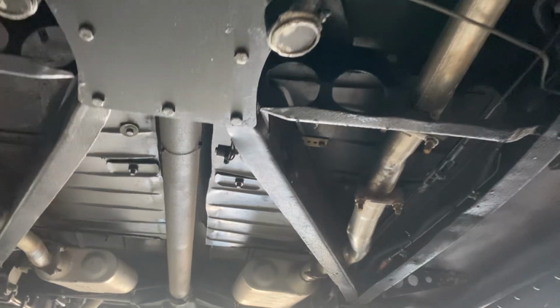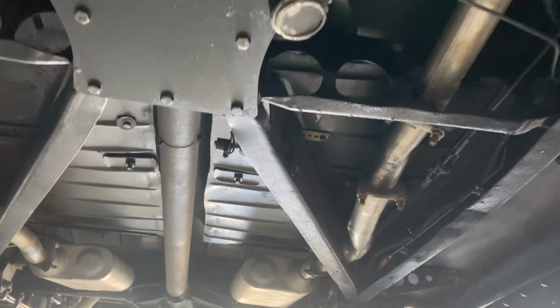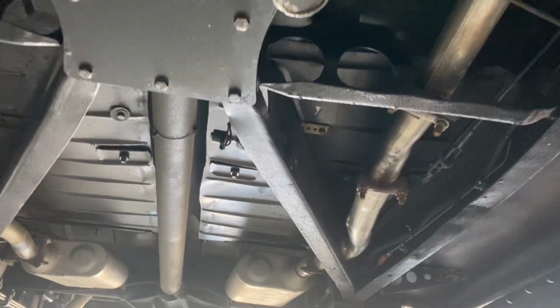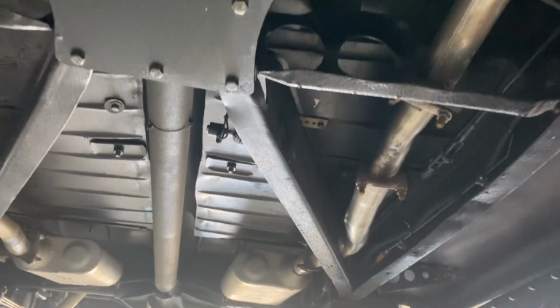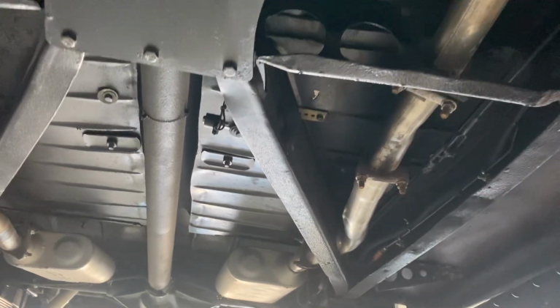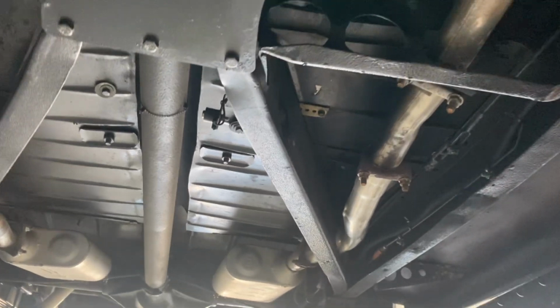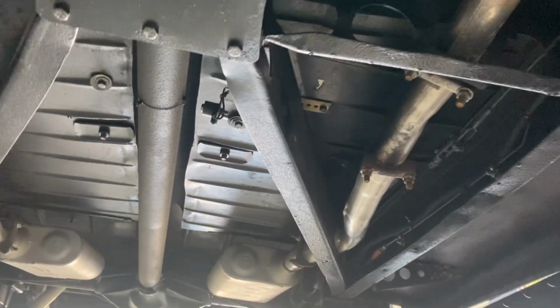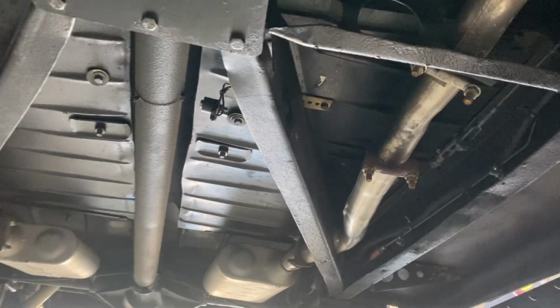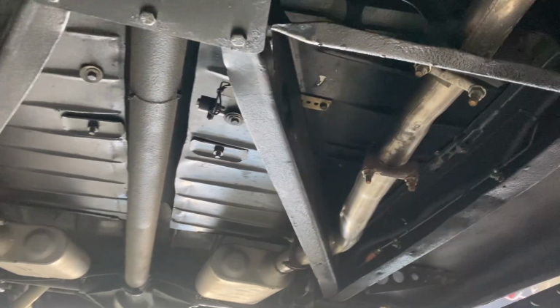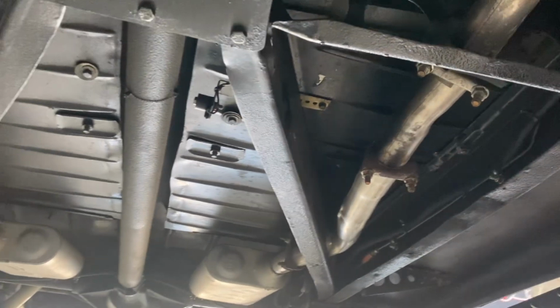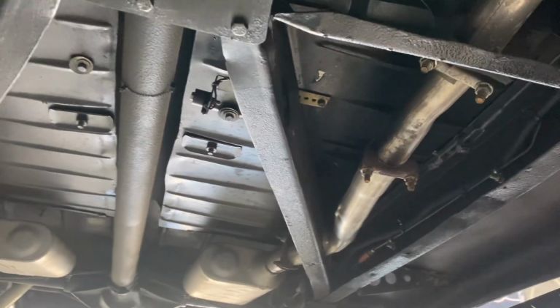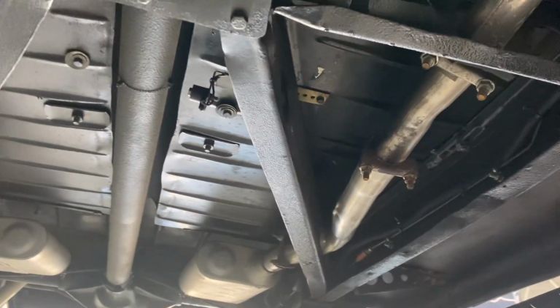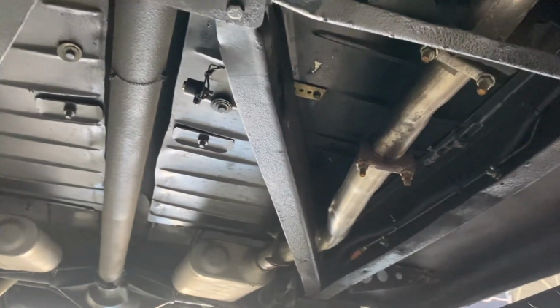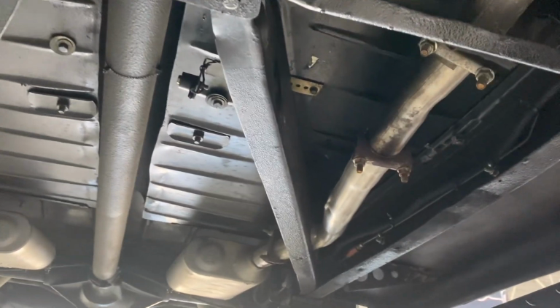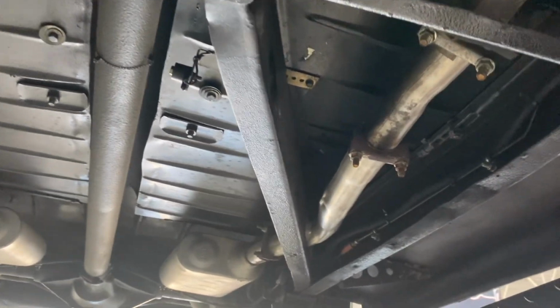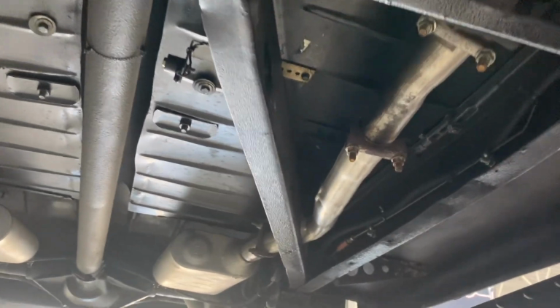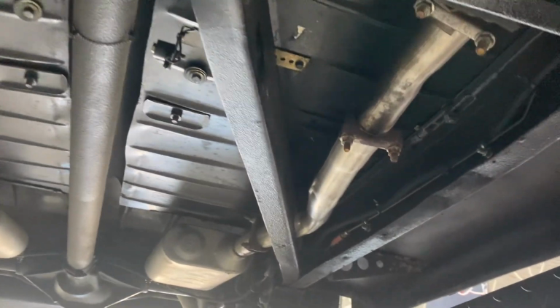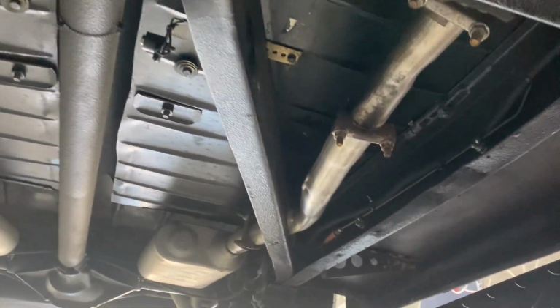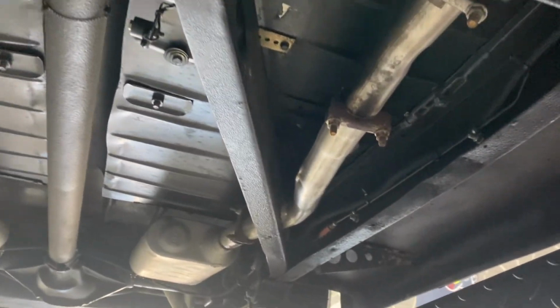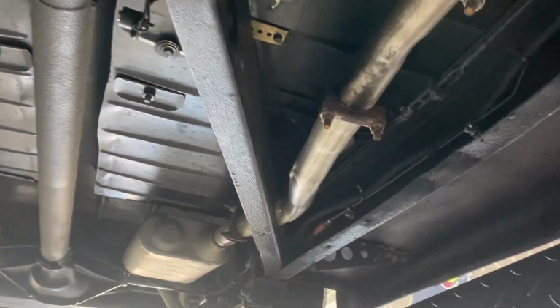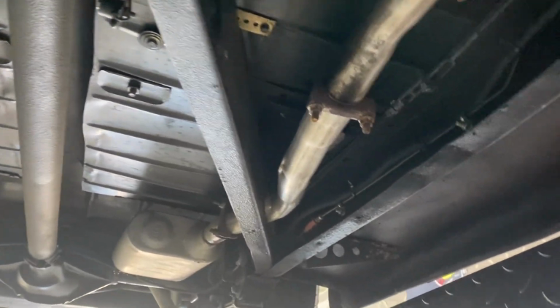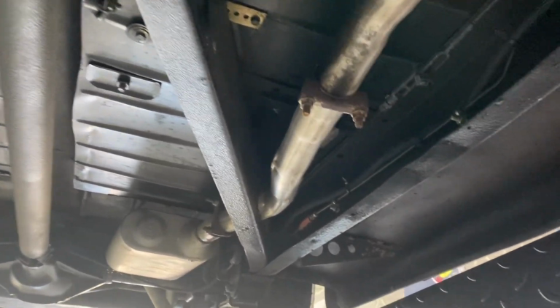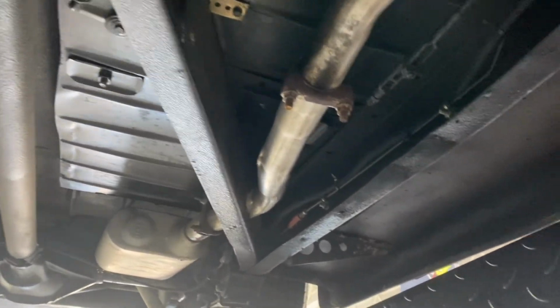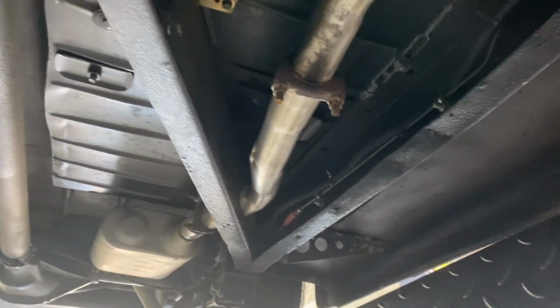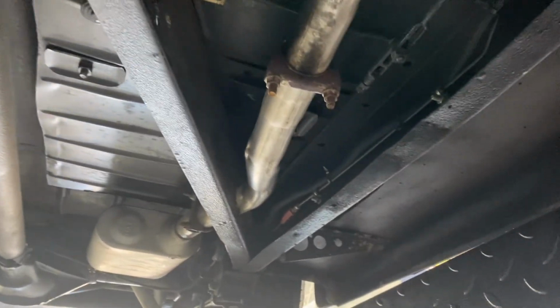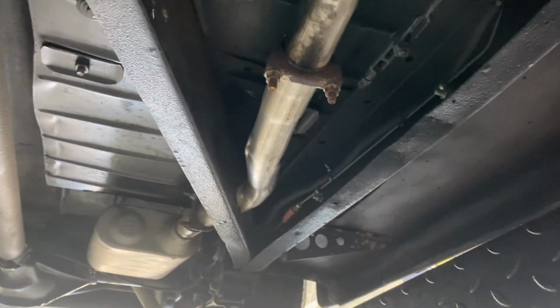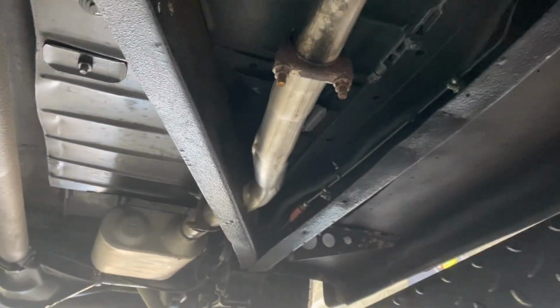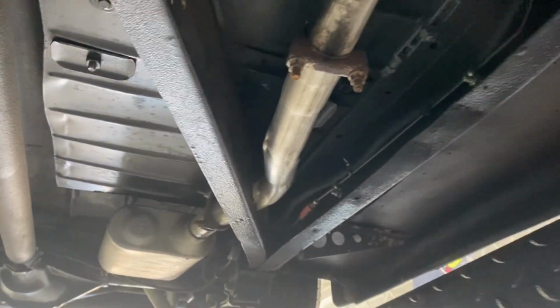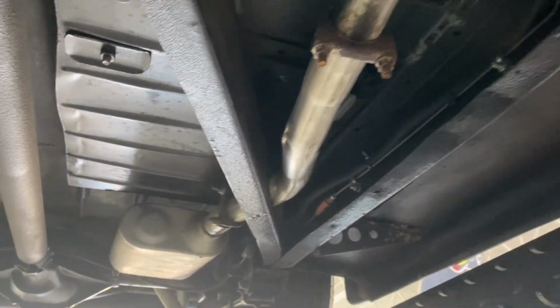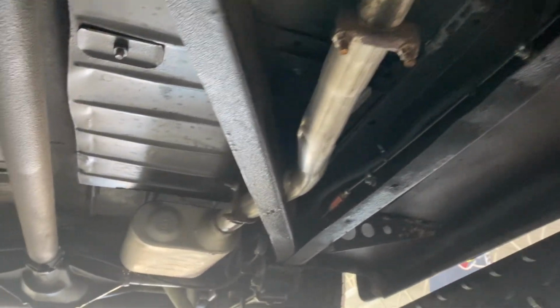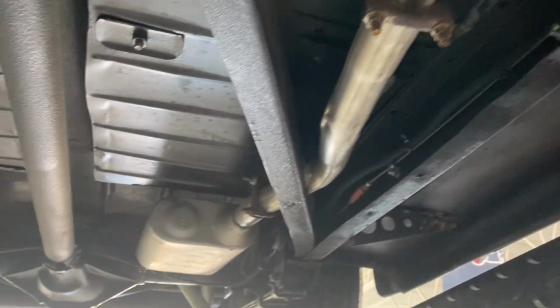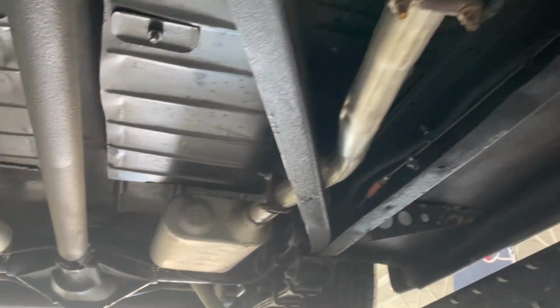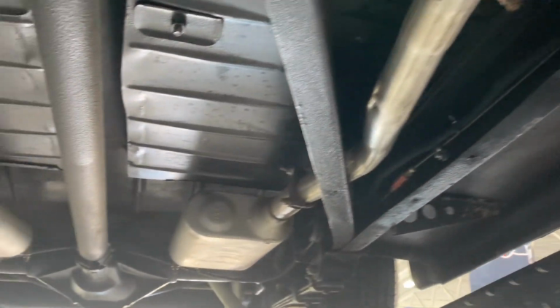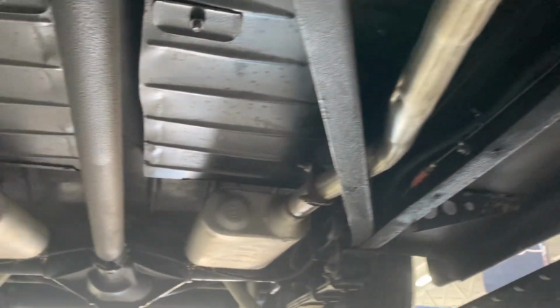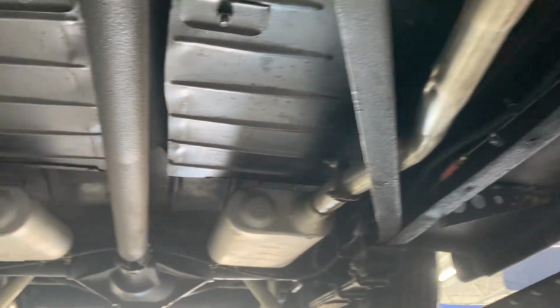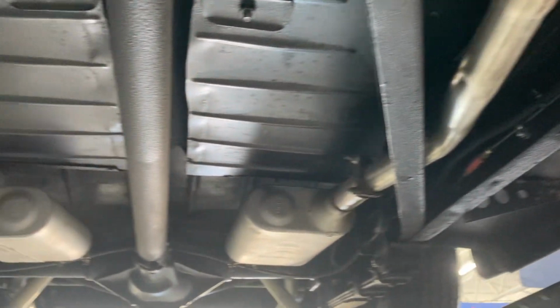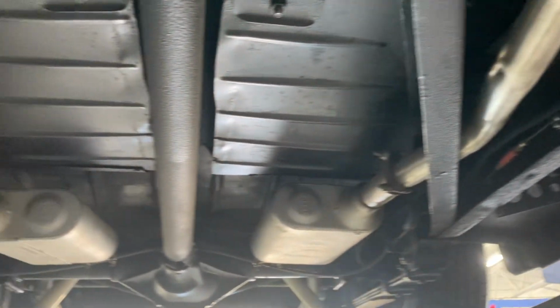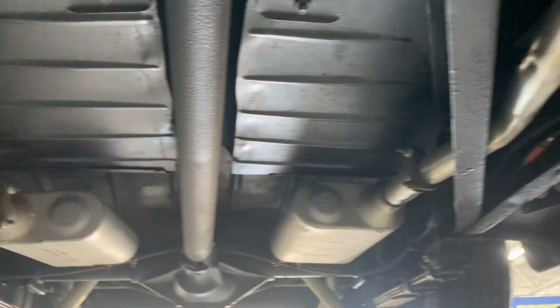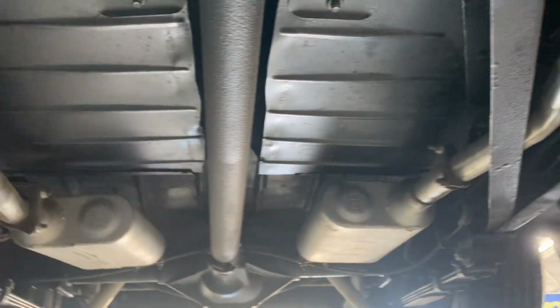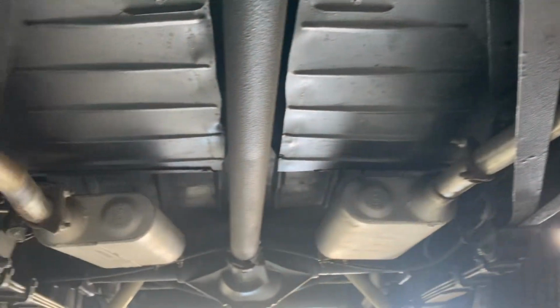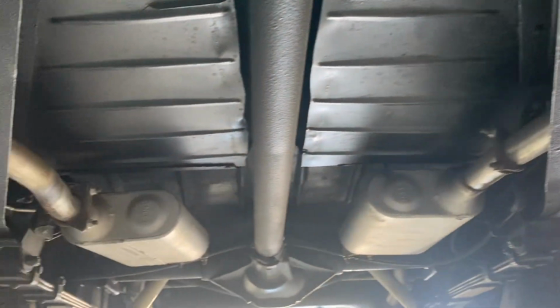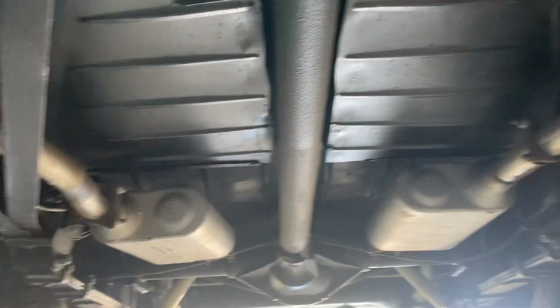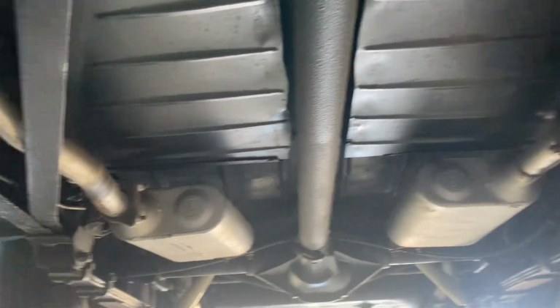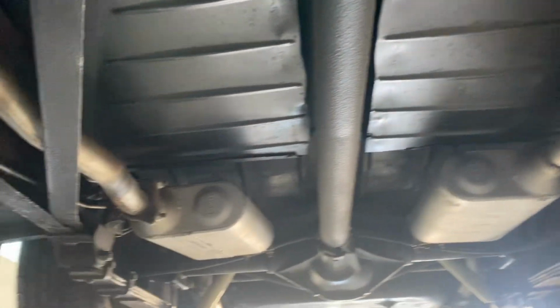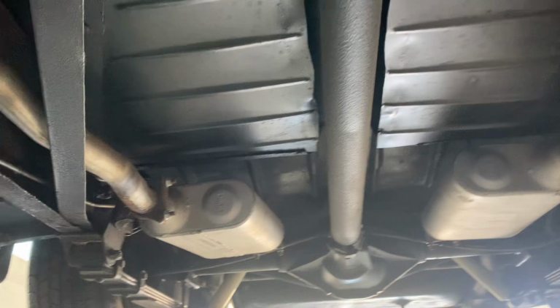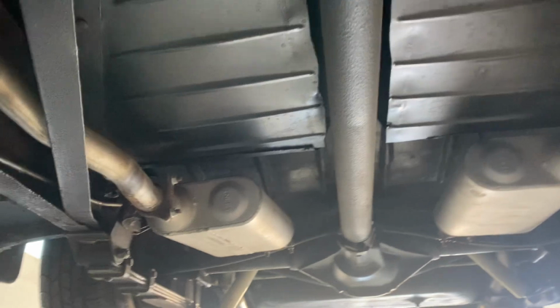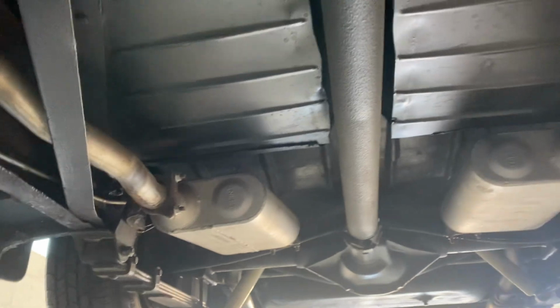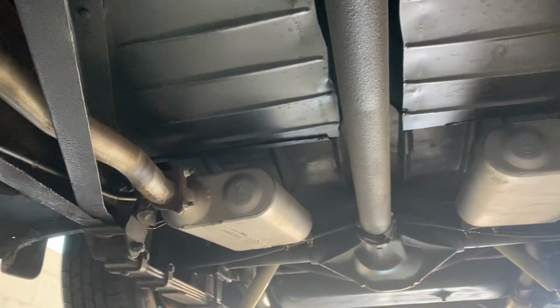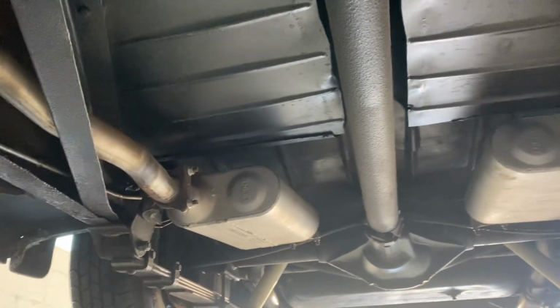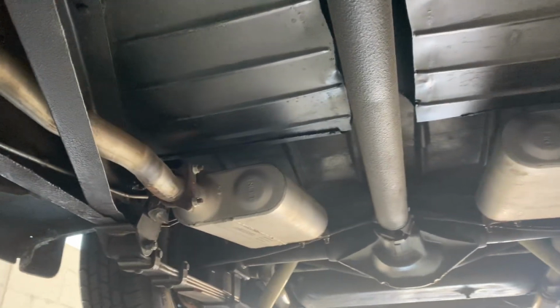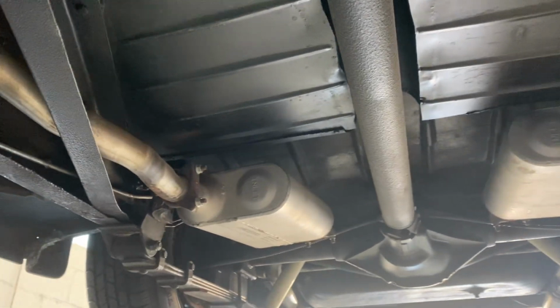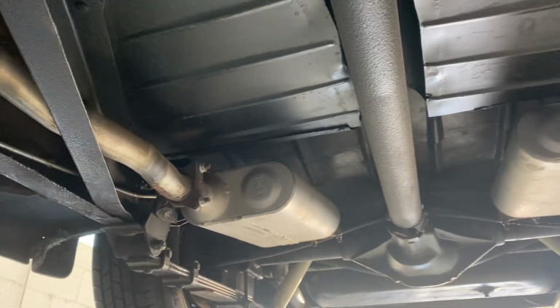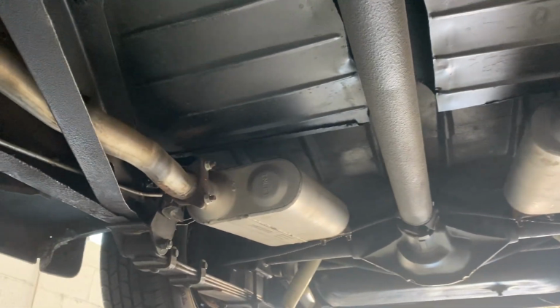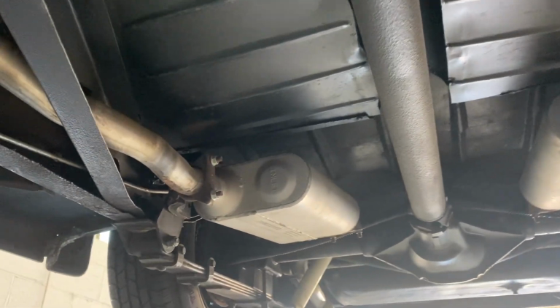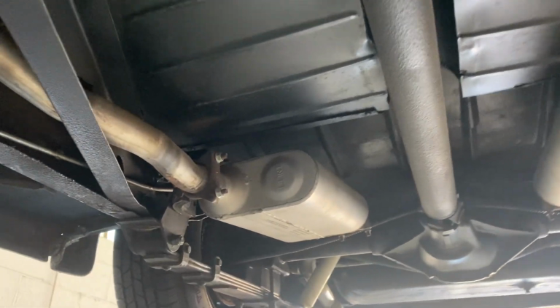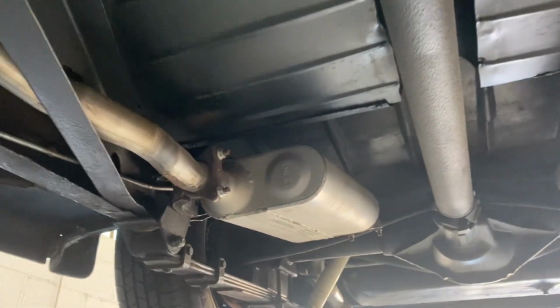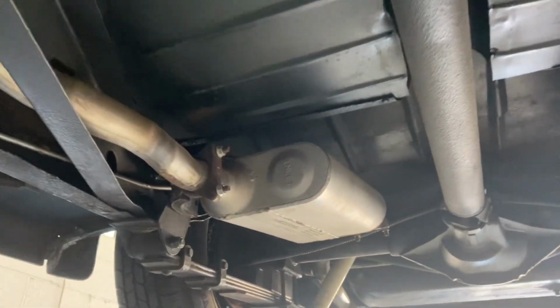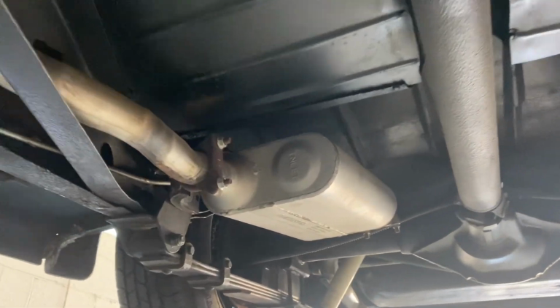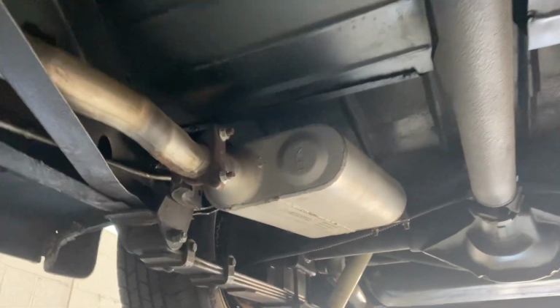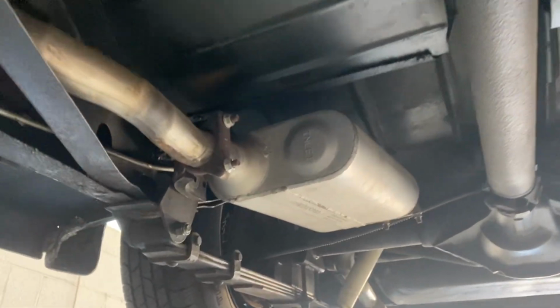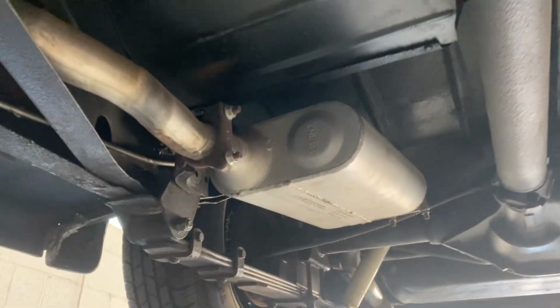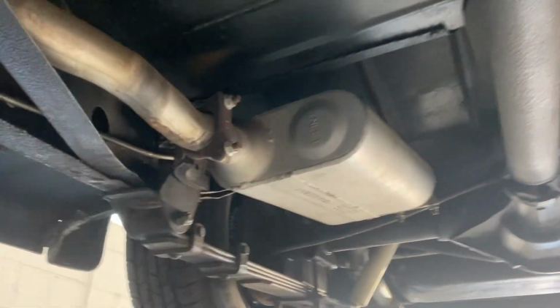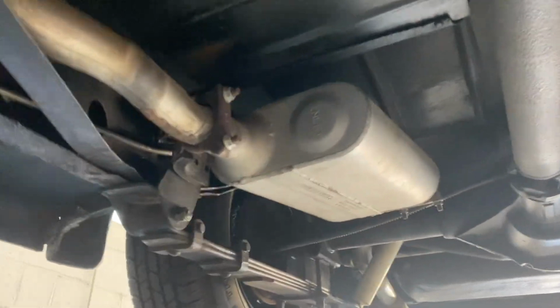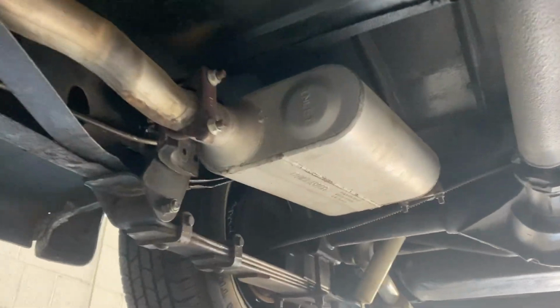Trying to look for anything that's jumping out at me, but it looks very clean overall. The exhaust looks newer.